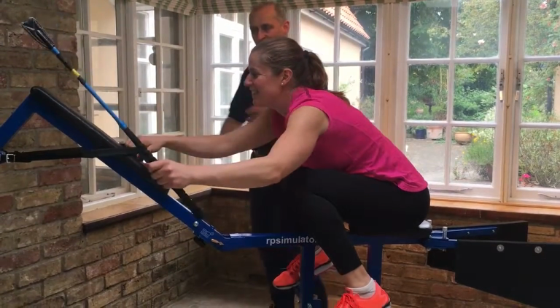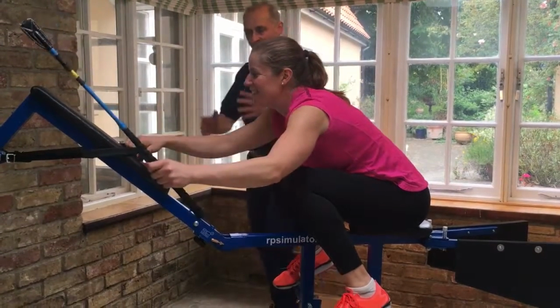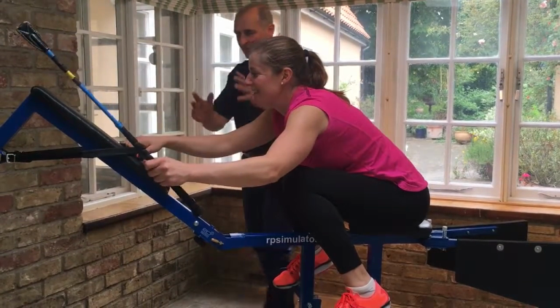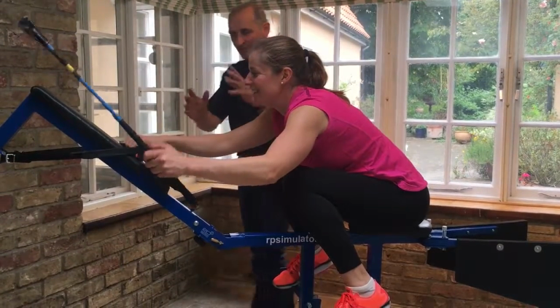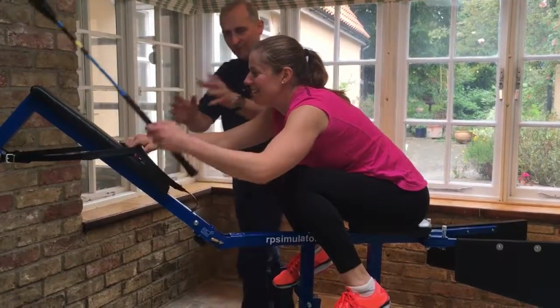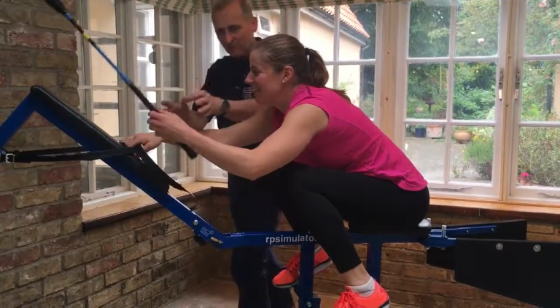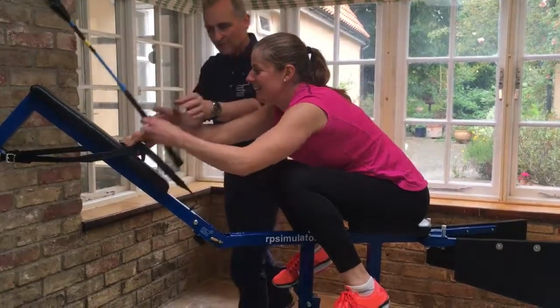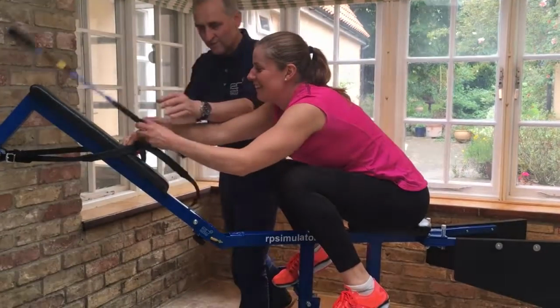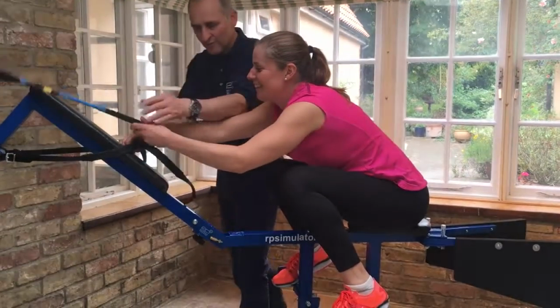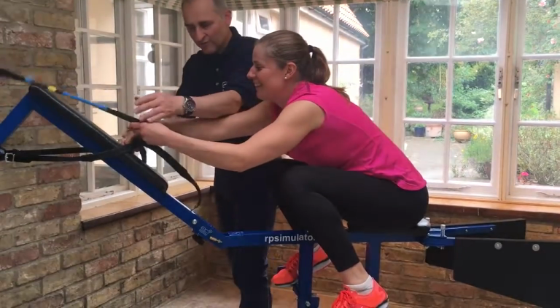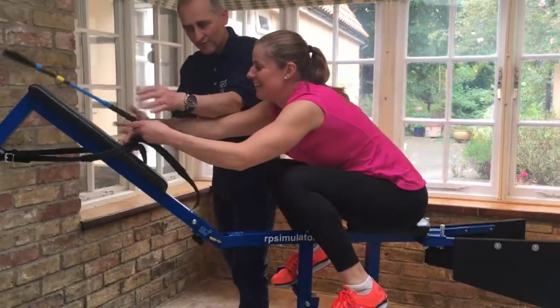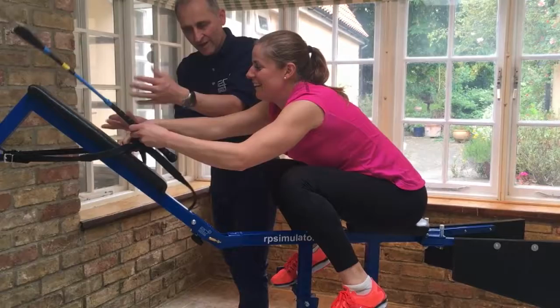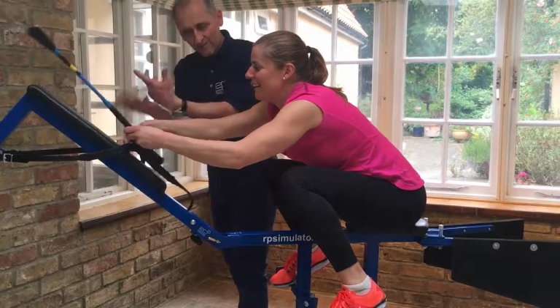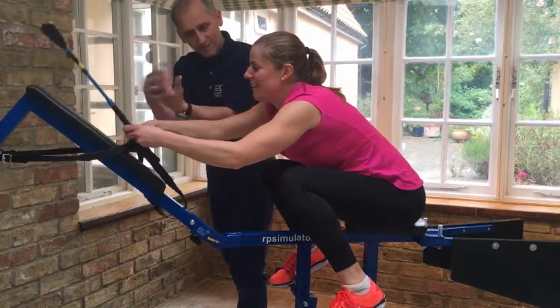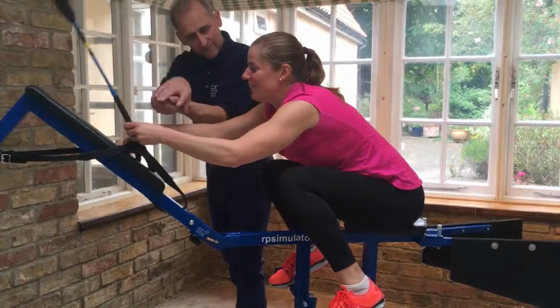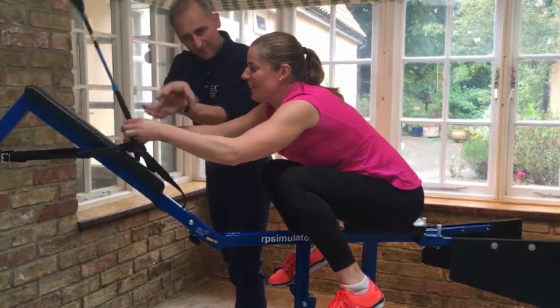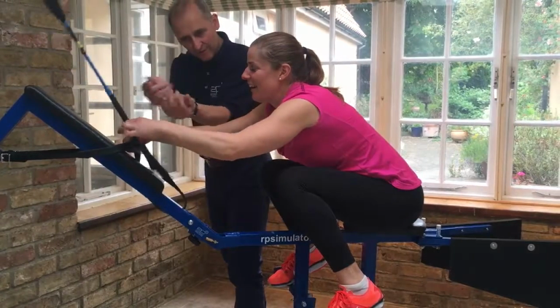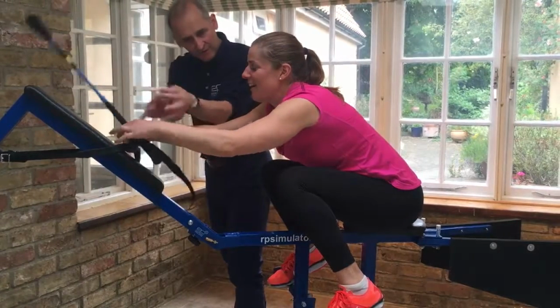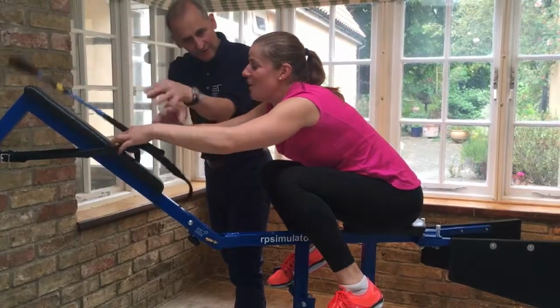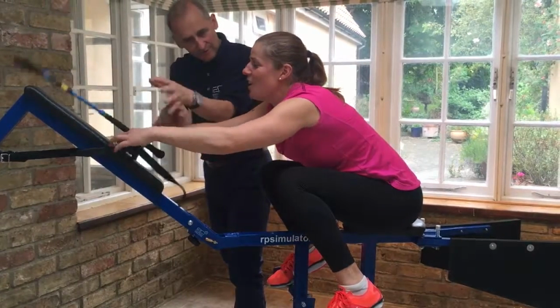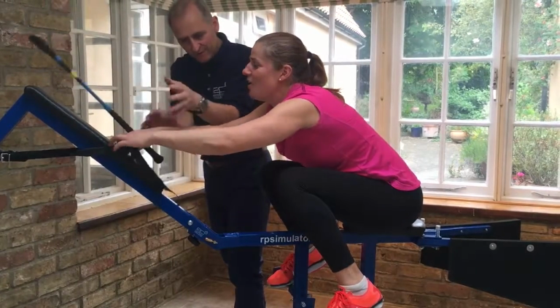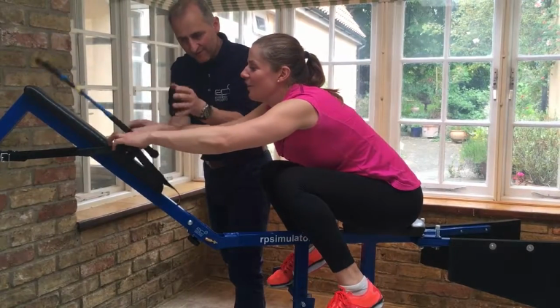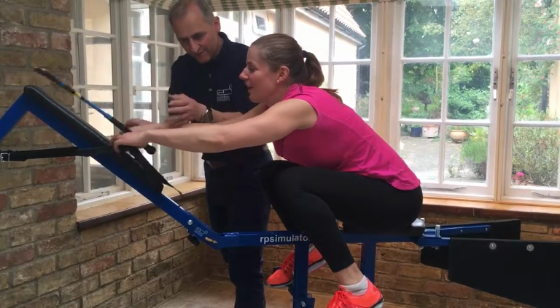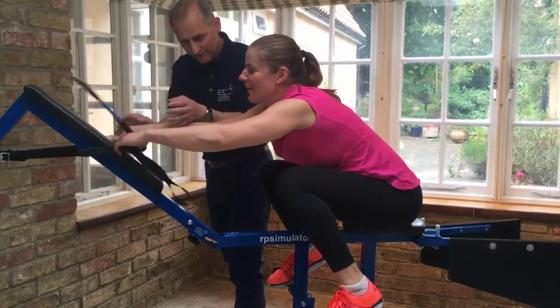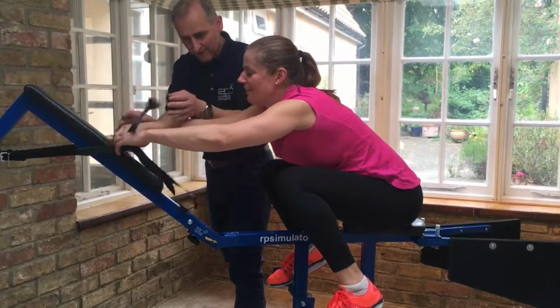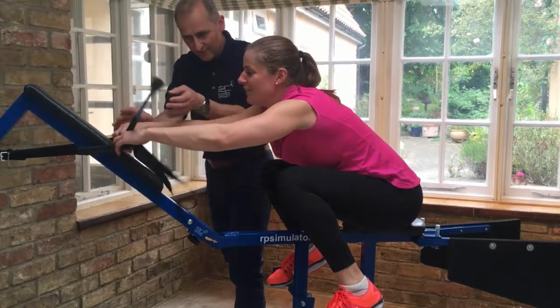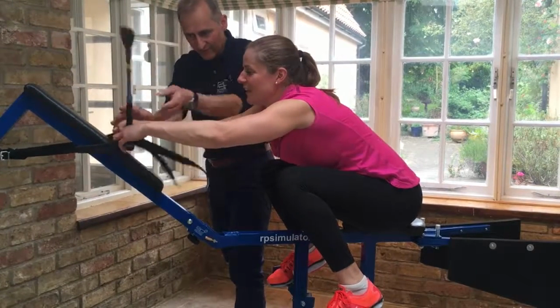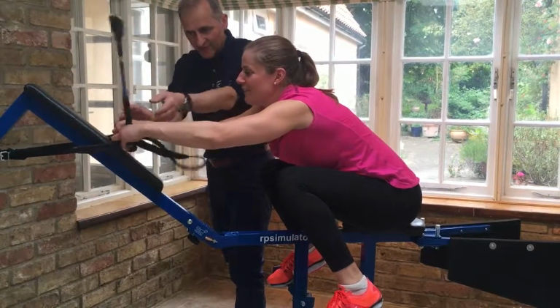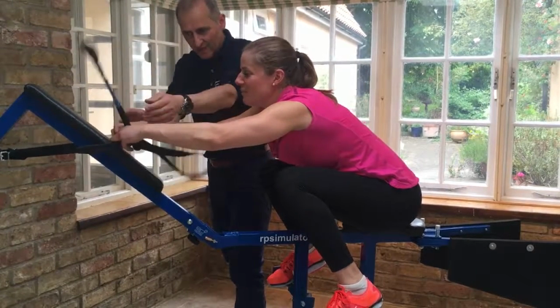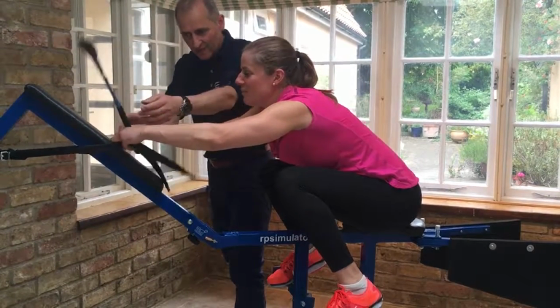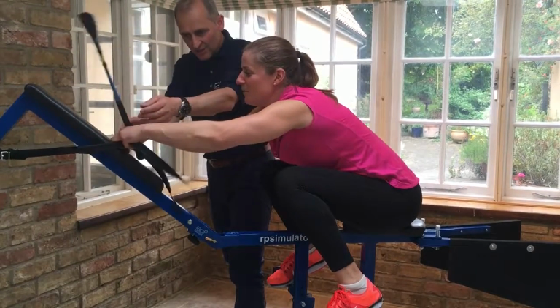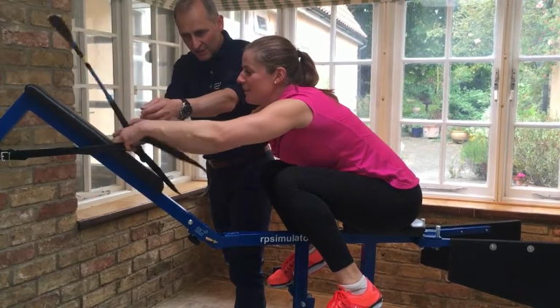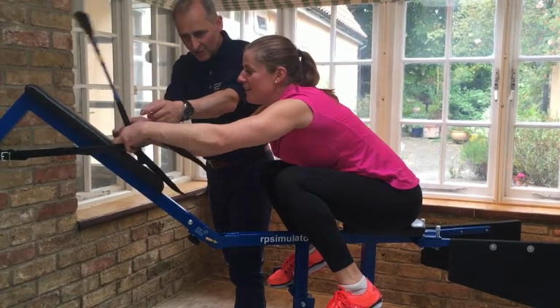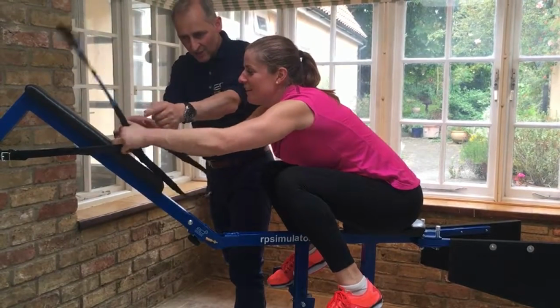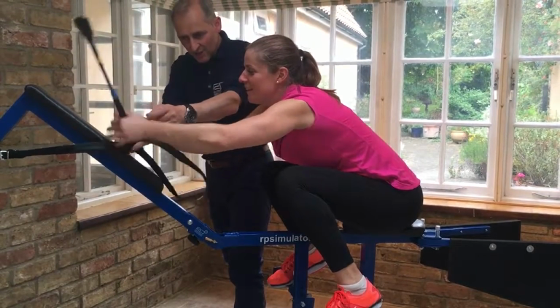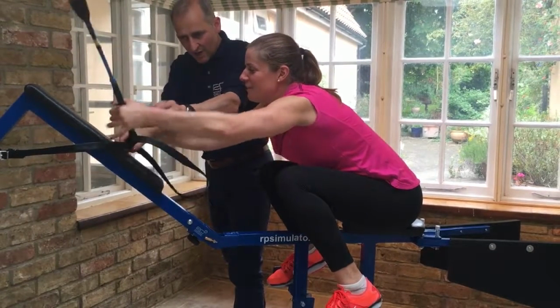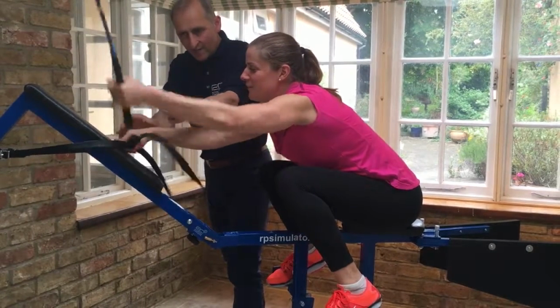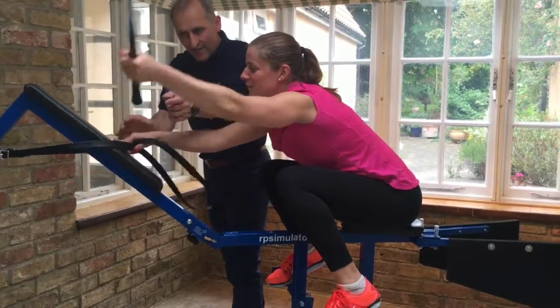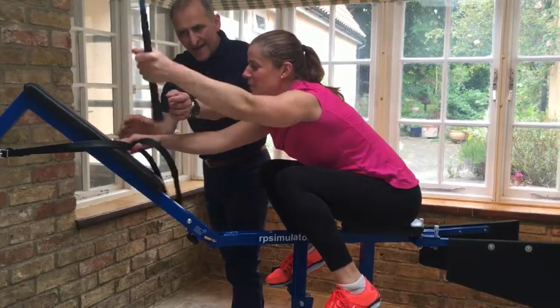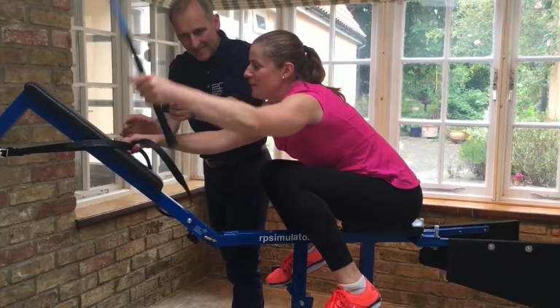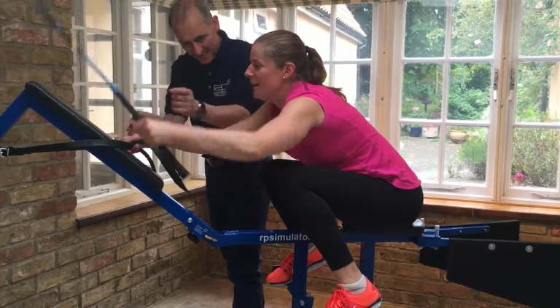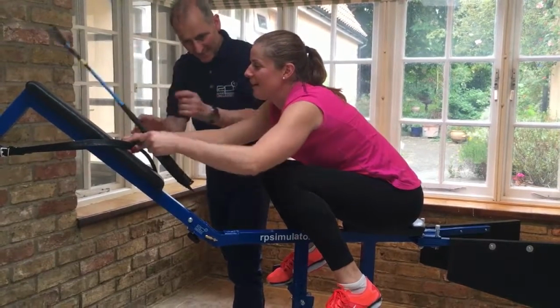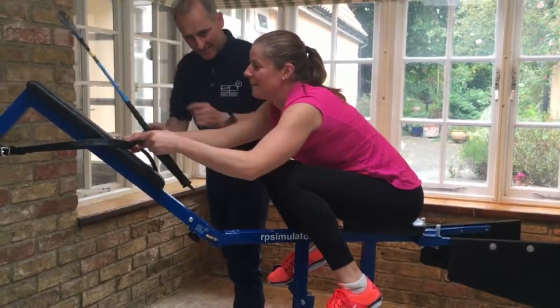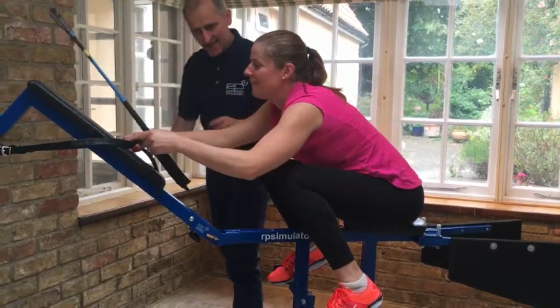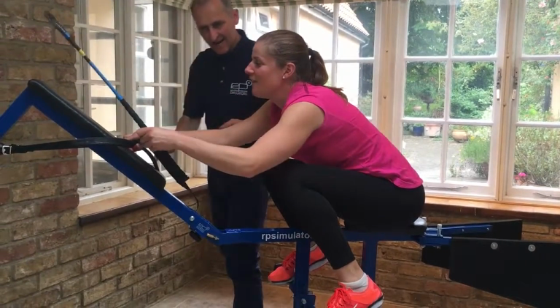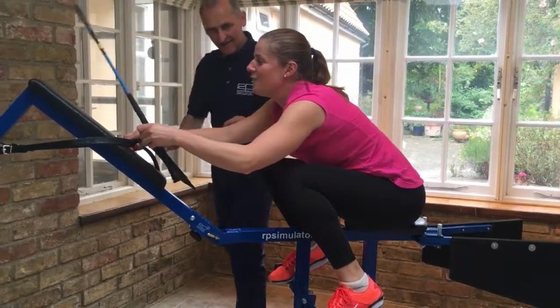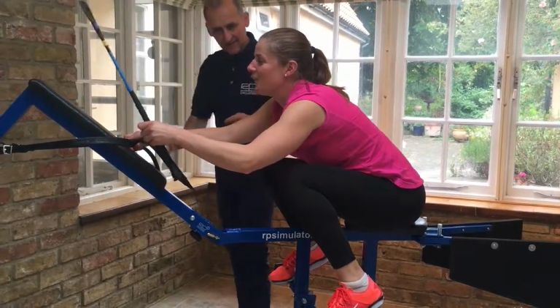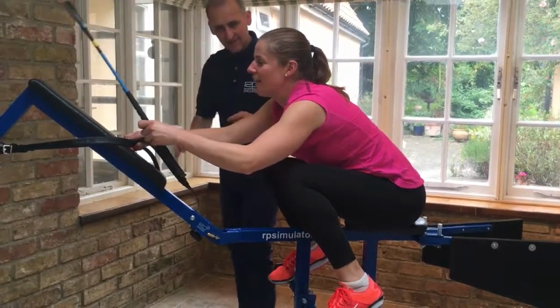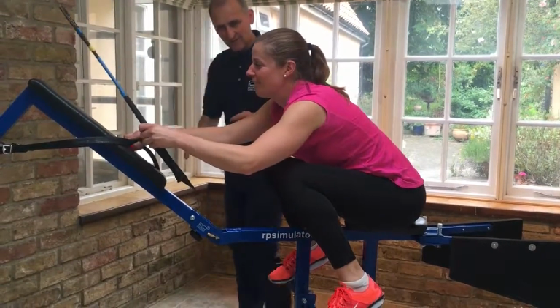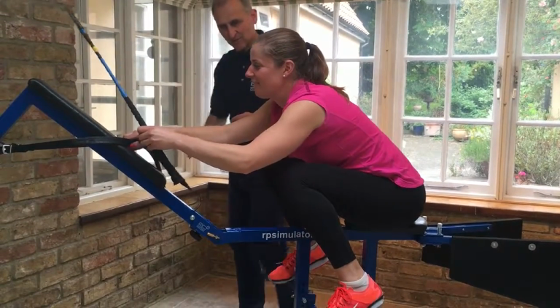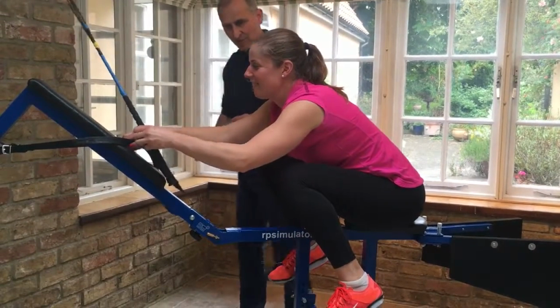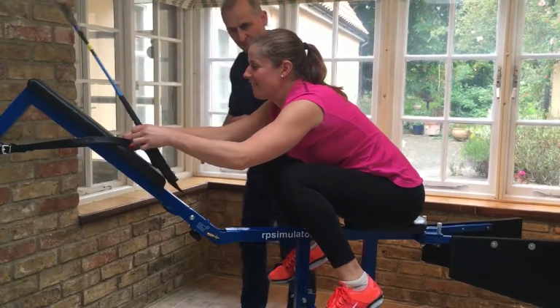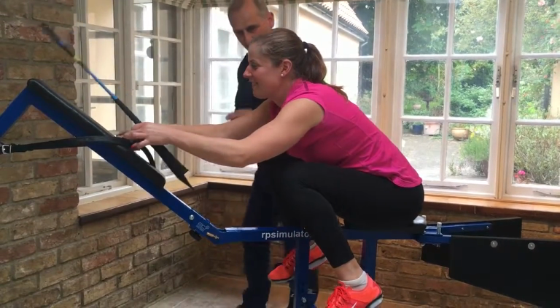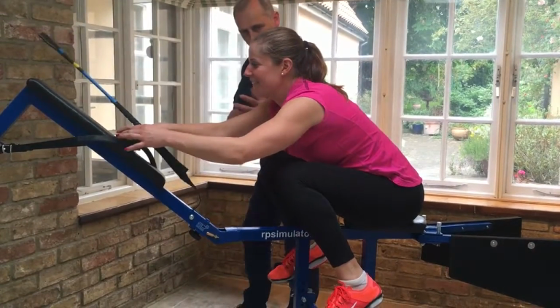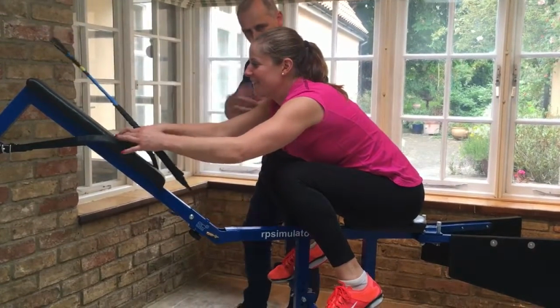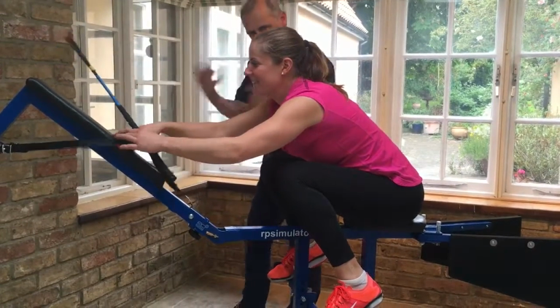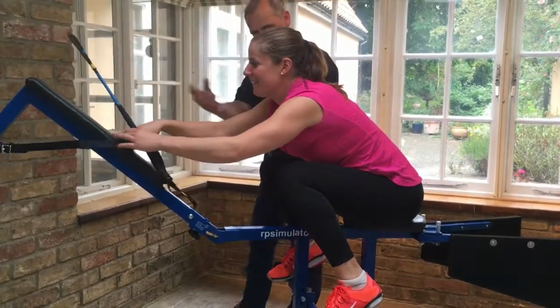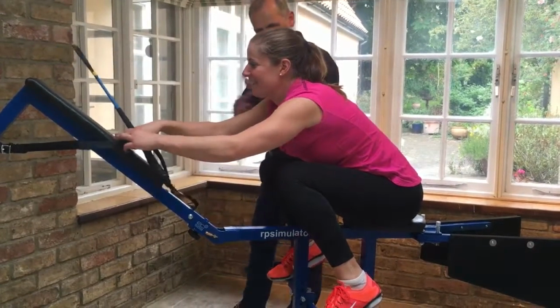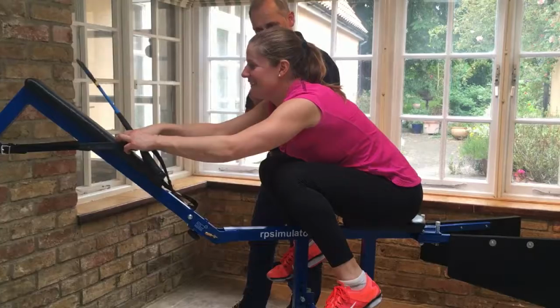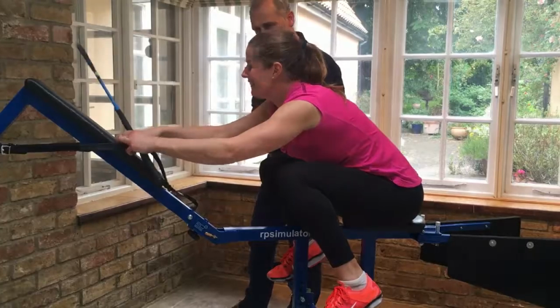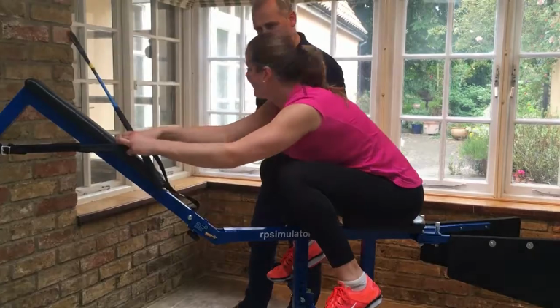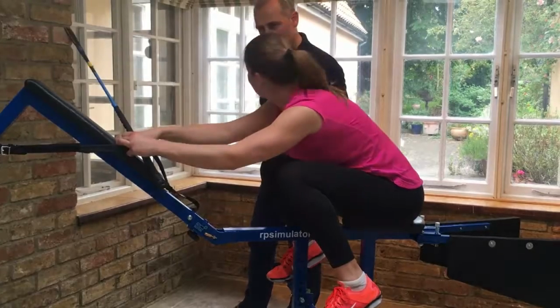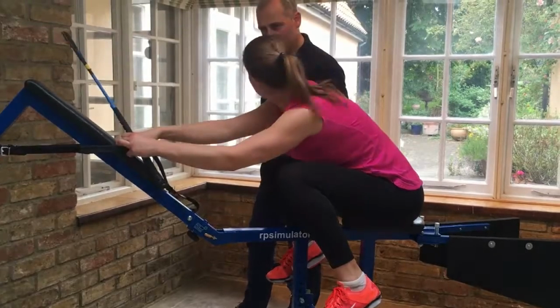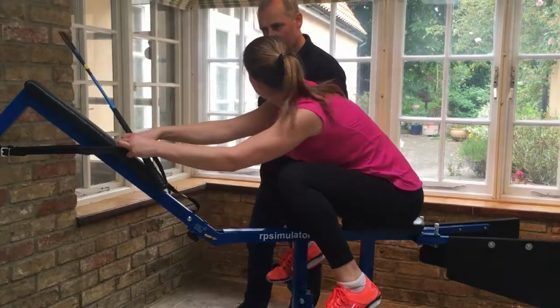No, that wasn't a pull through — that was a follow through. Oh, okay. You want me to do that? Yeah, that's what I was doing when I was showing you earlier.